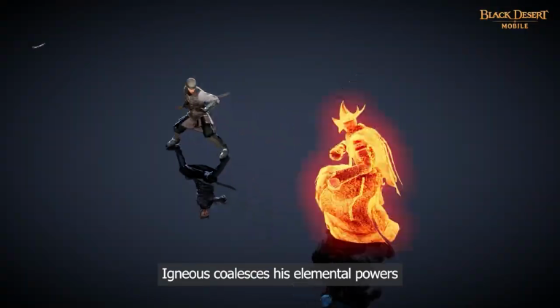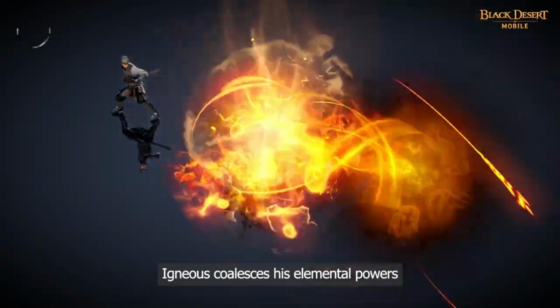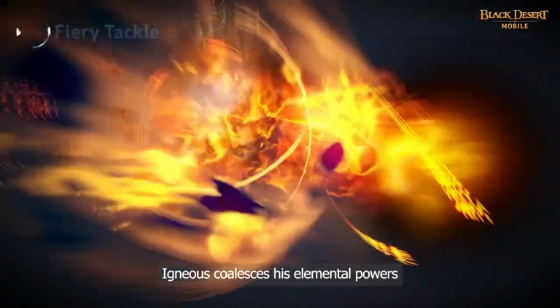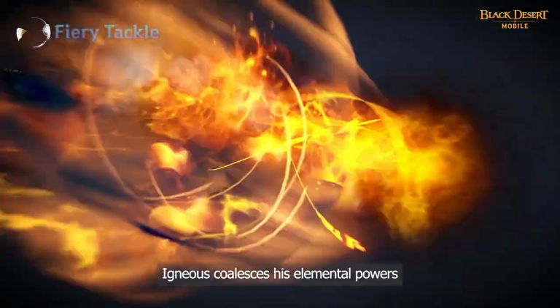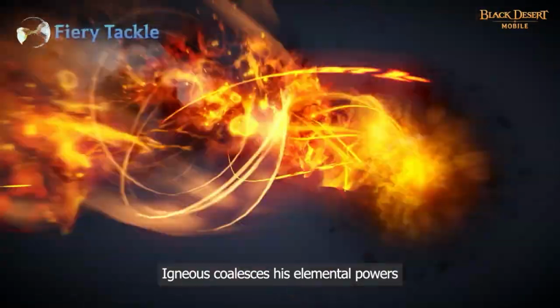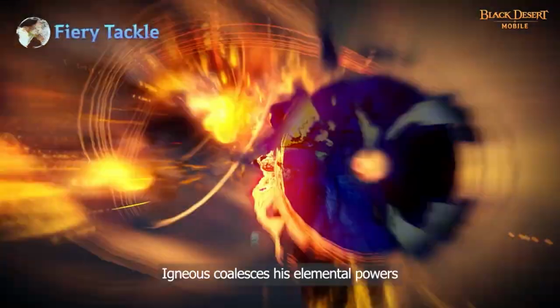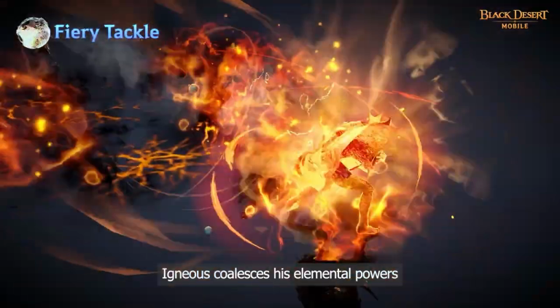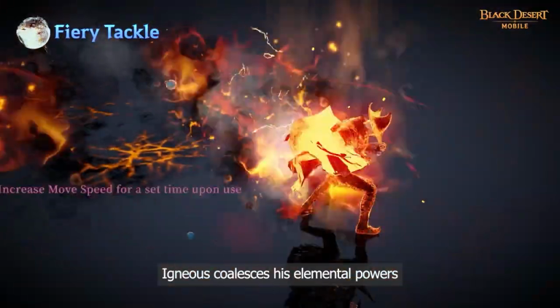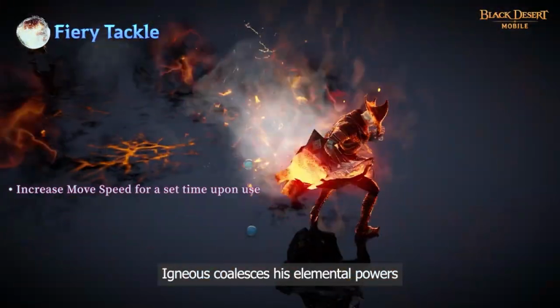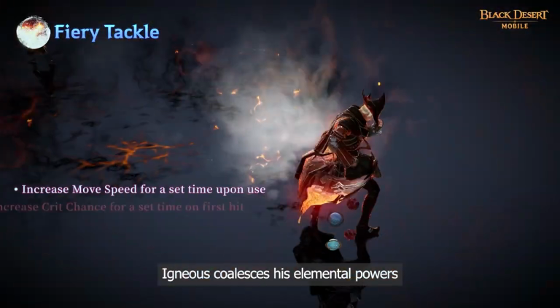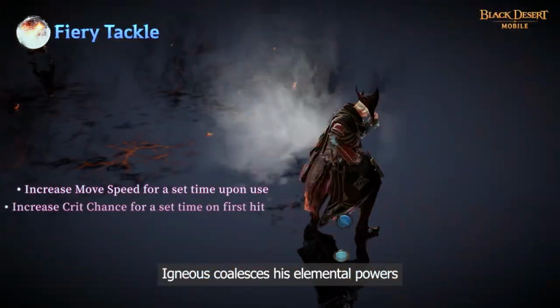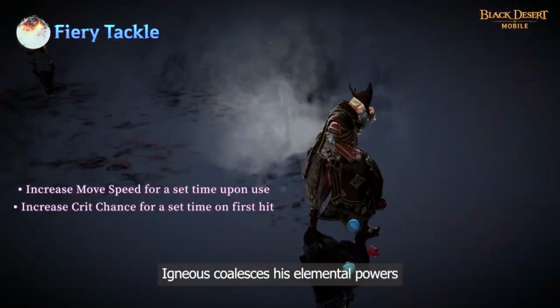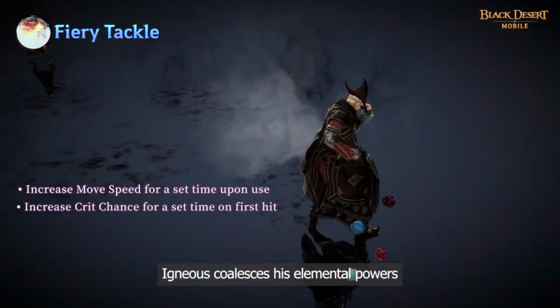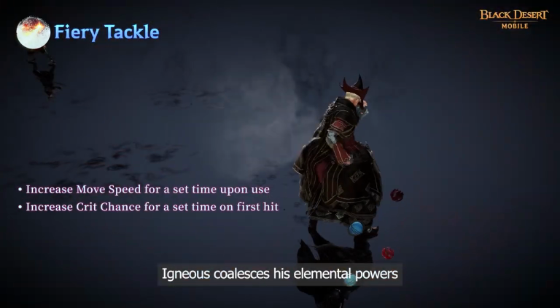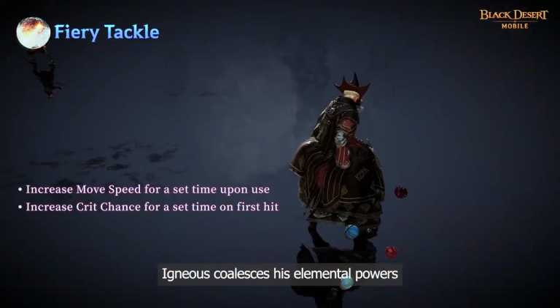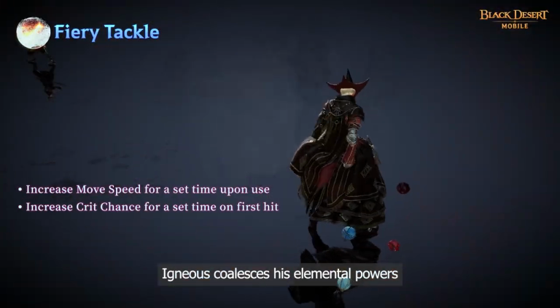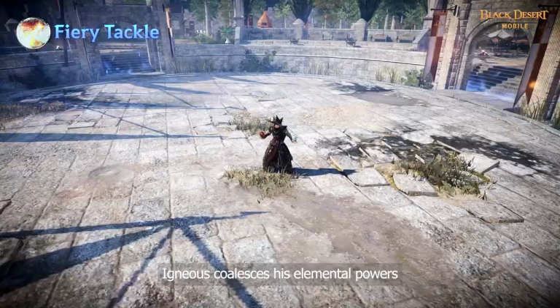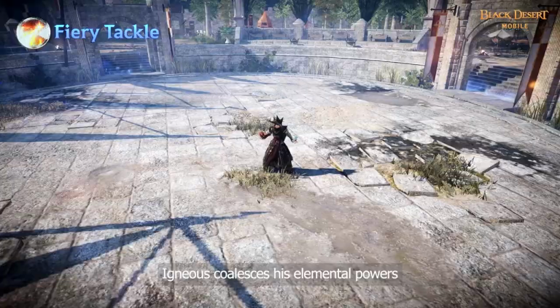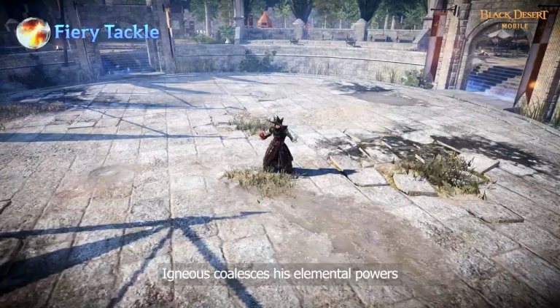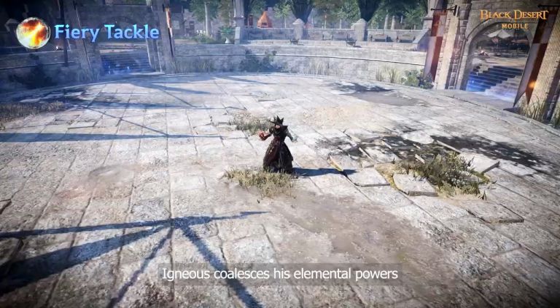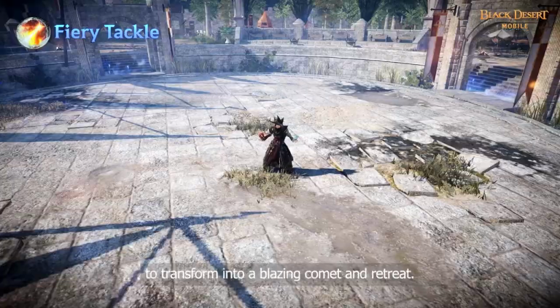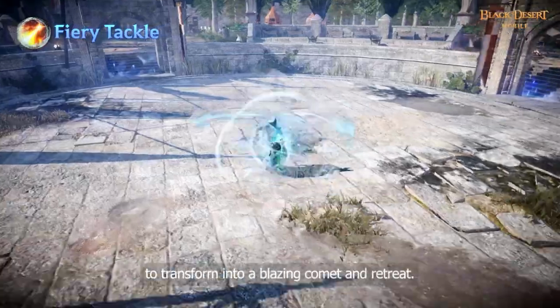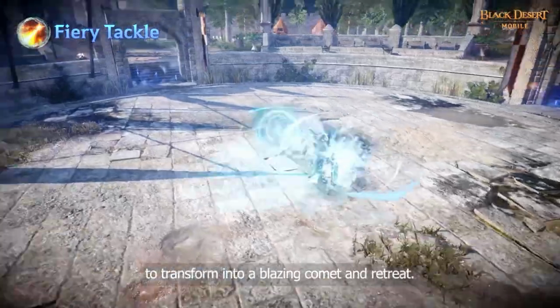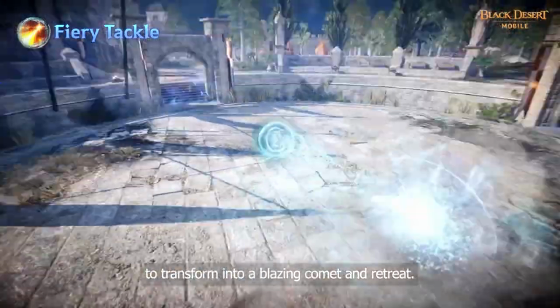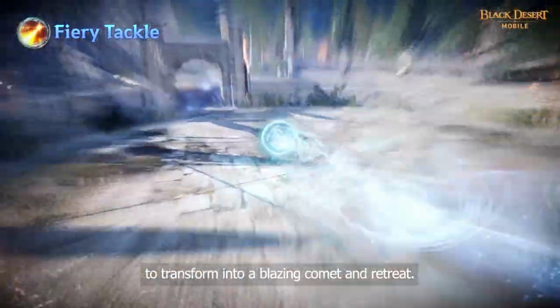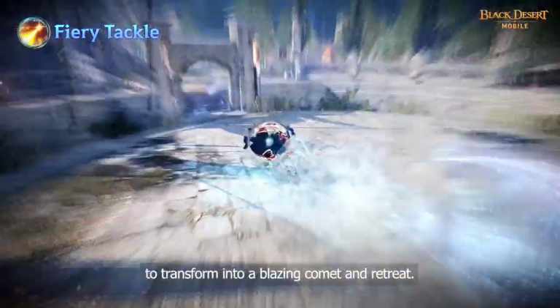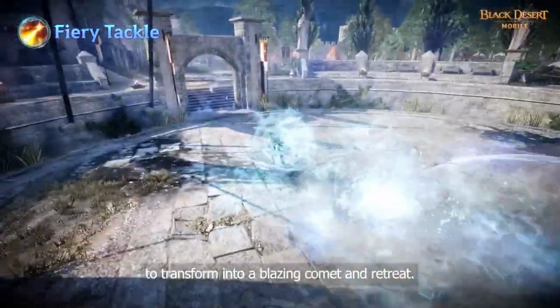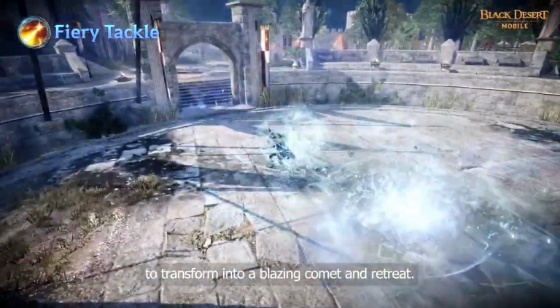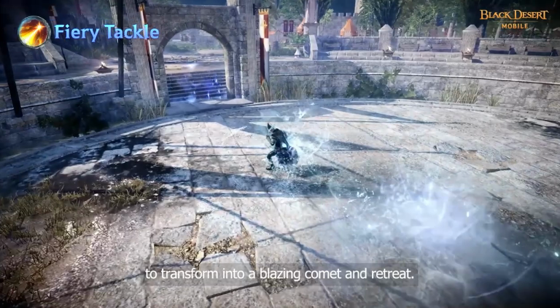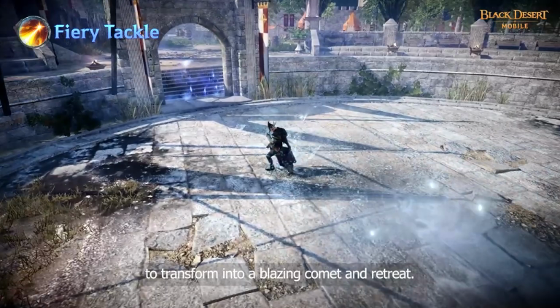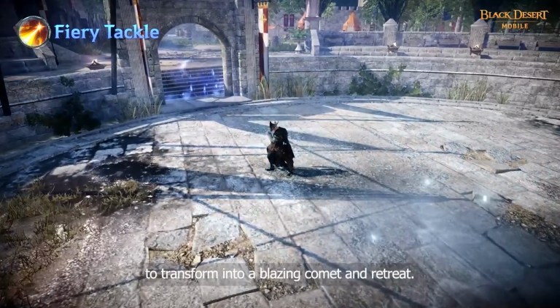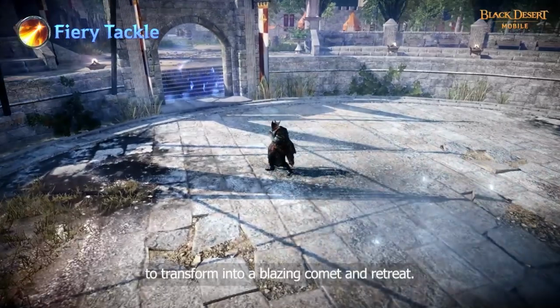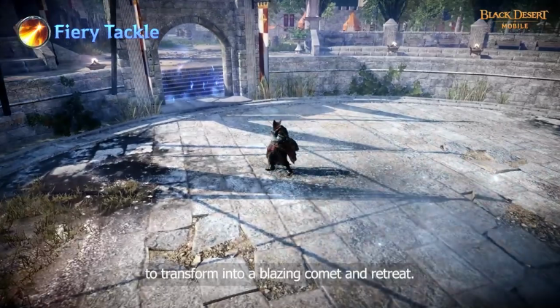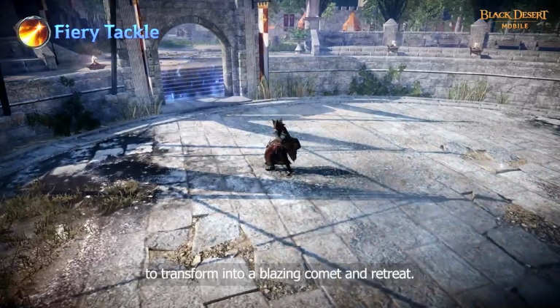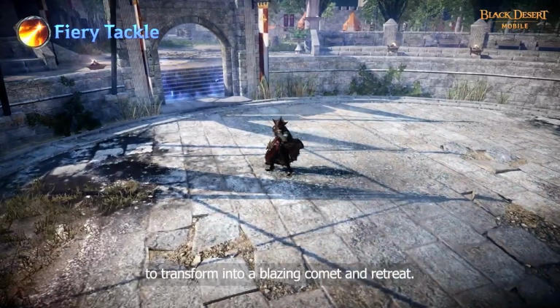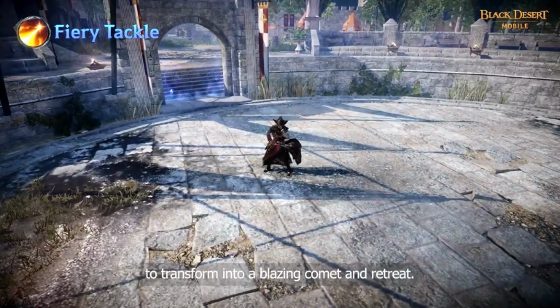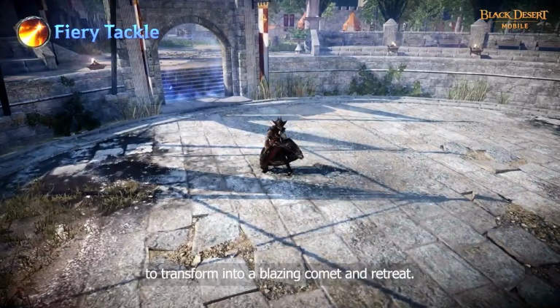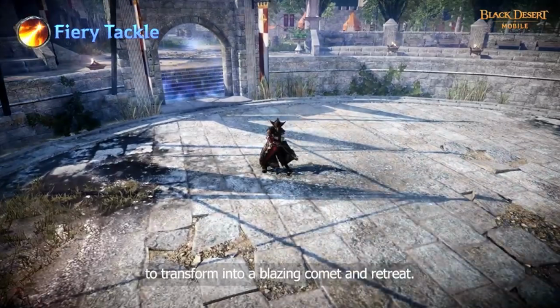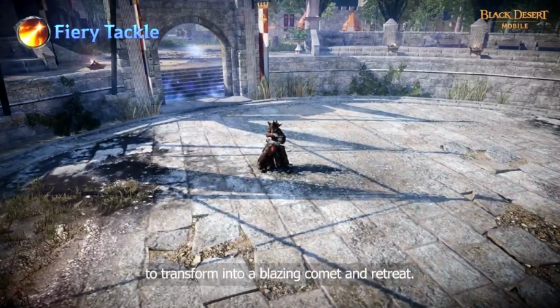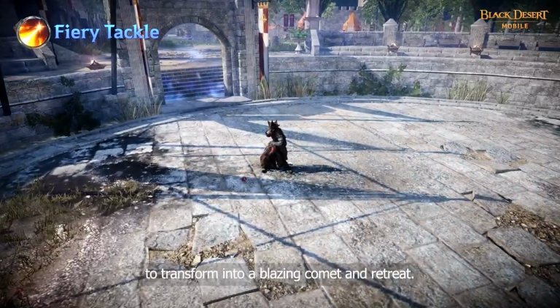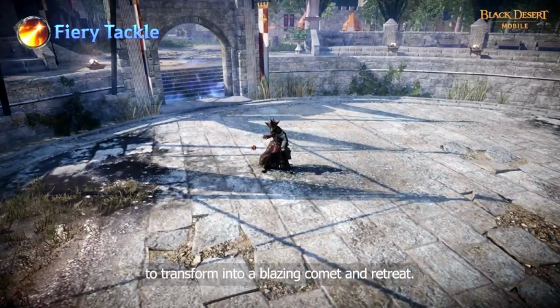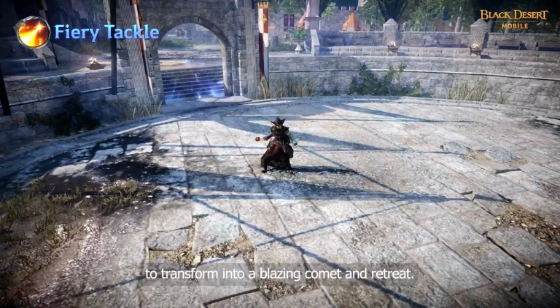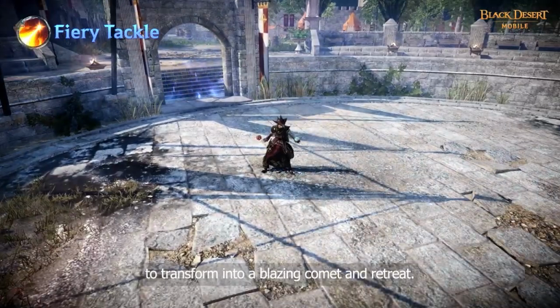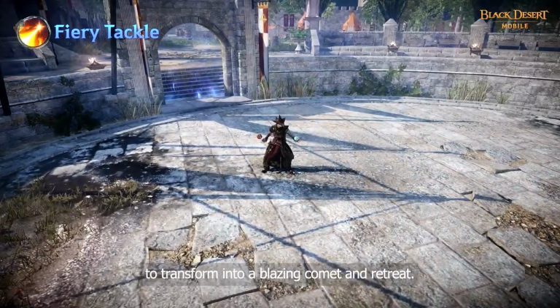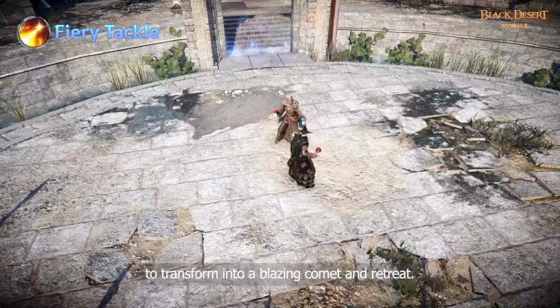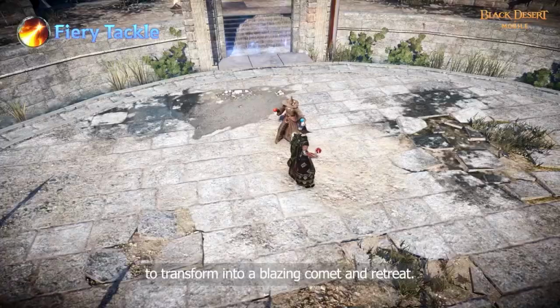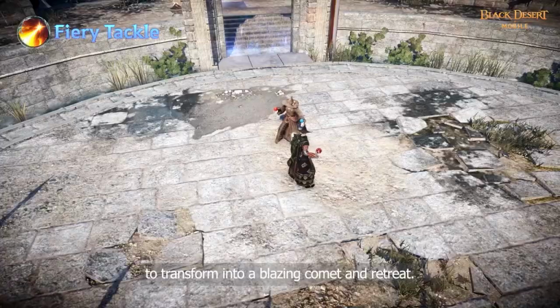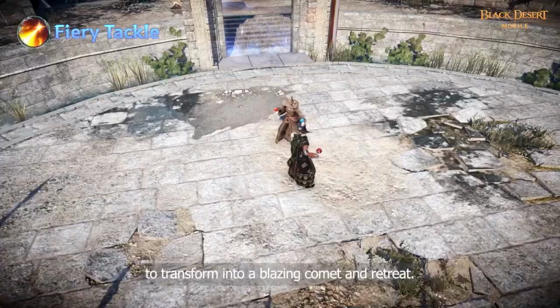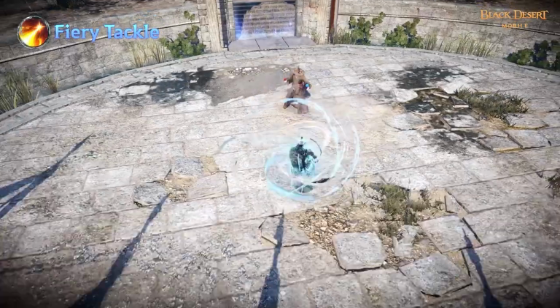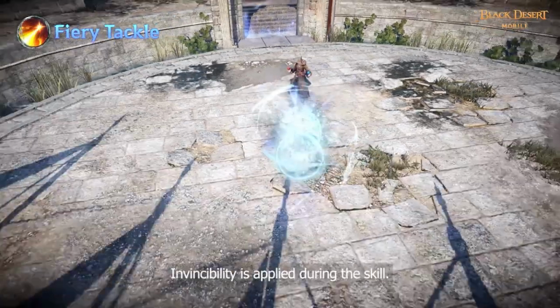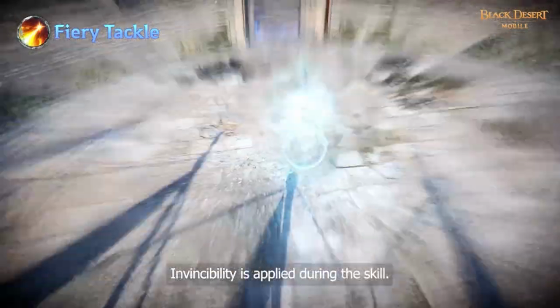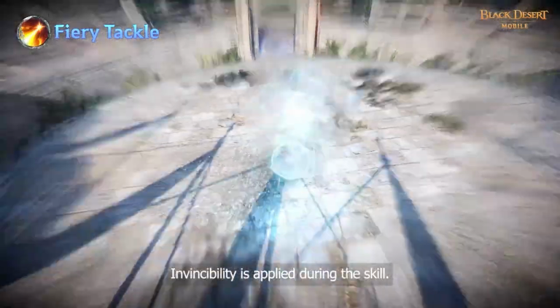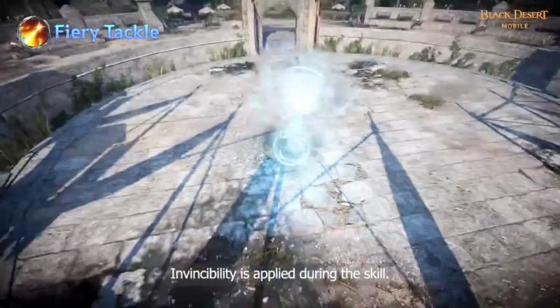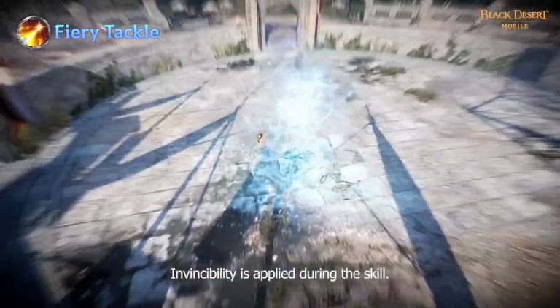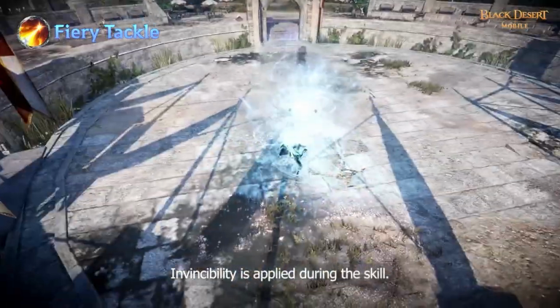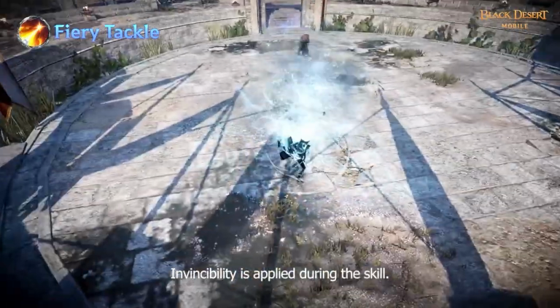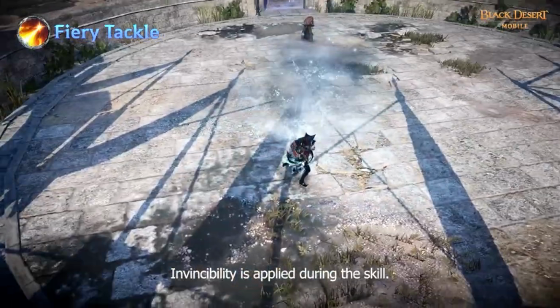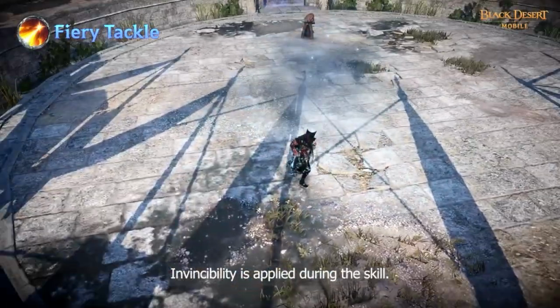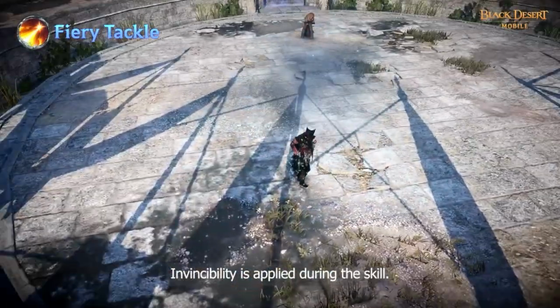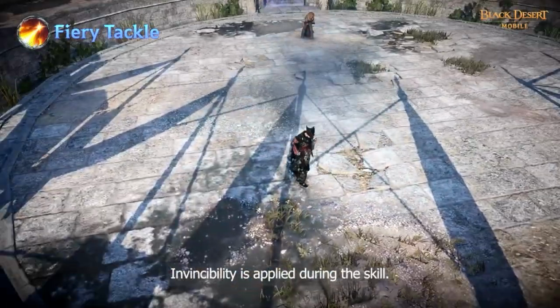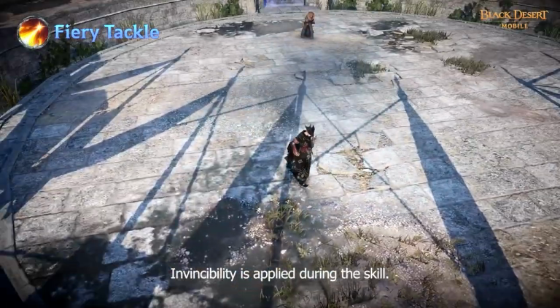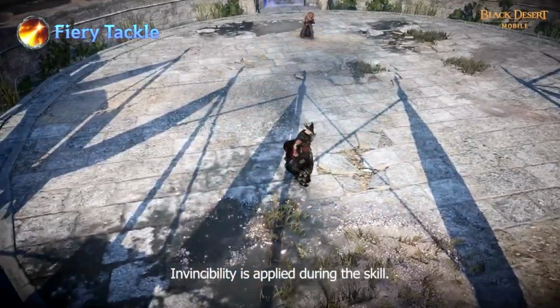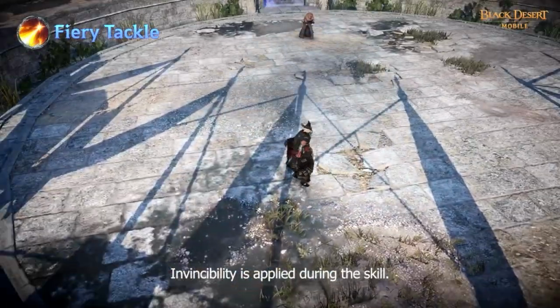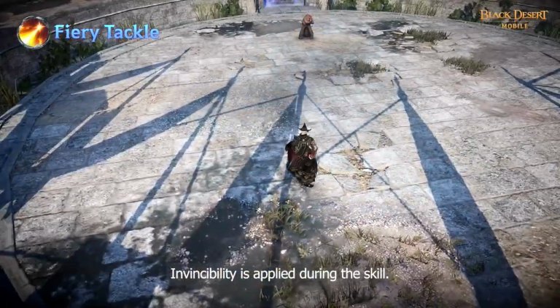Igneous collects his elemental powers to transform into a blazing comet and retreat. Invincibility is applied during this skill.